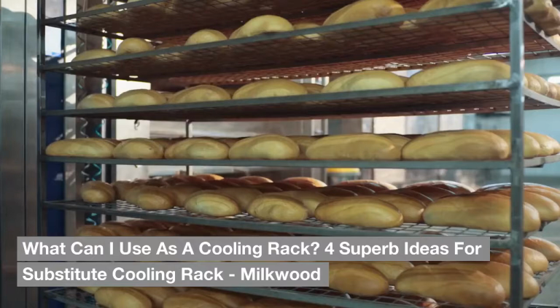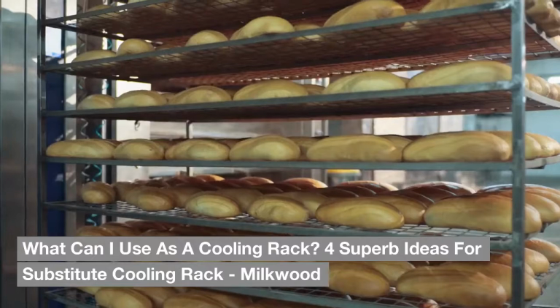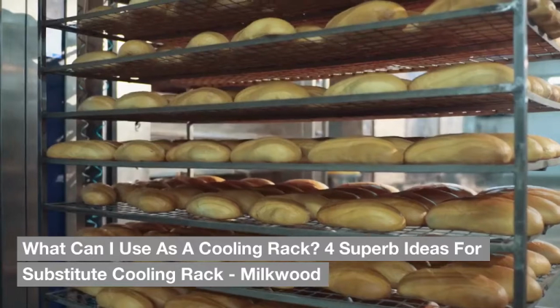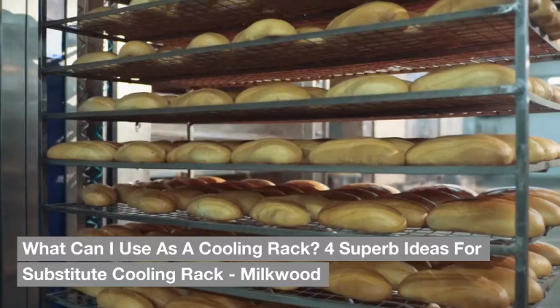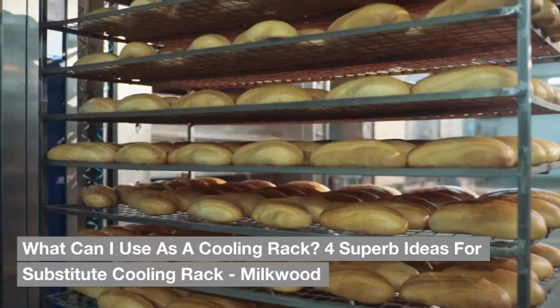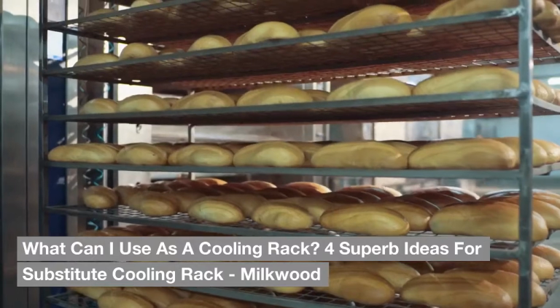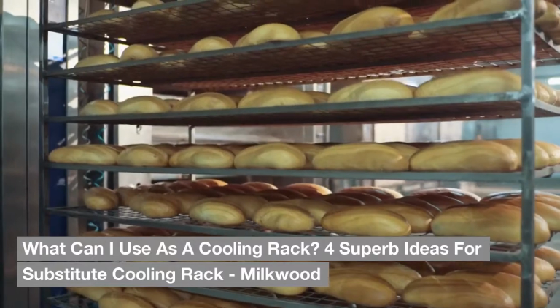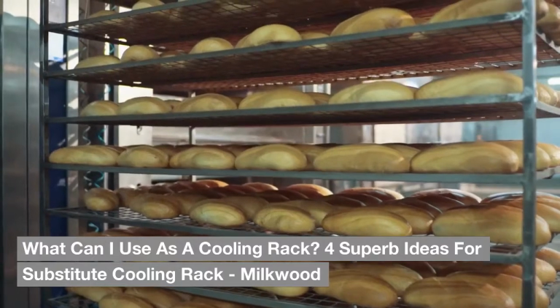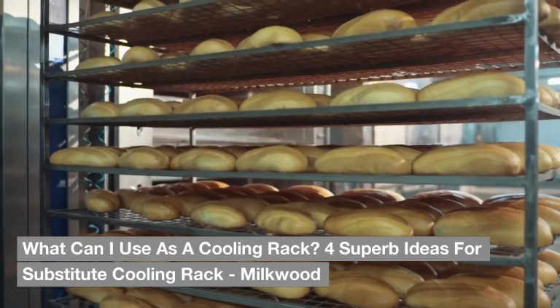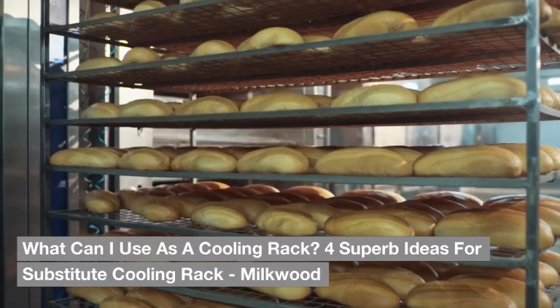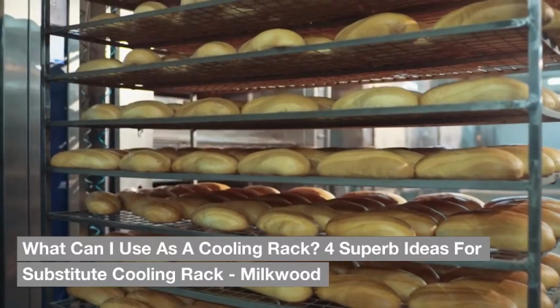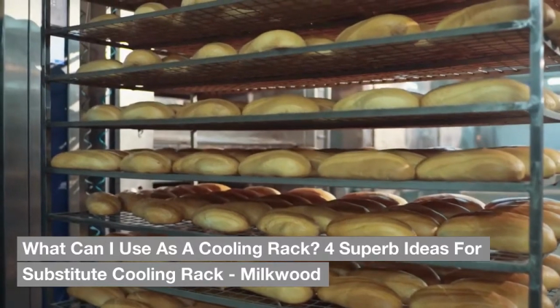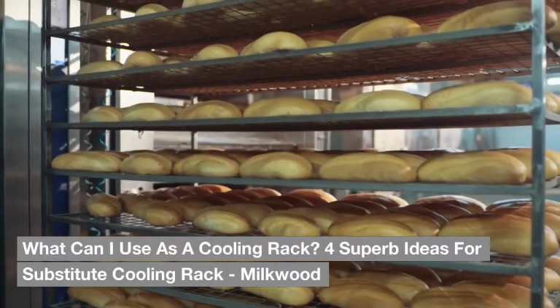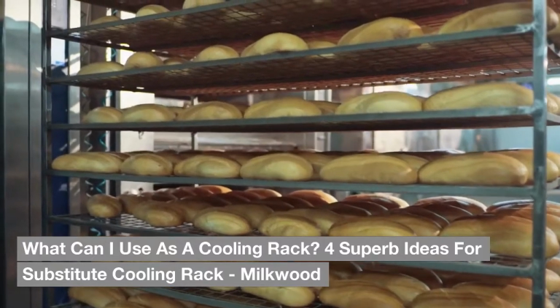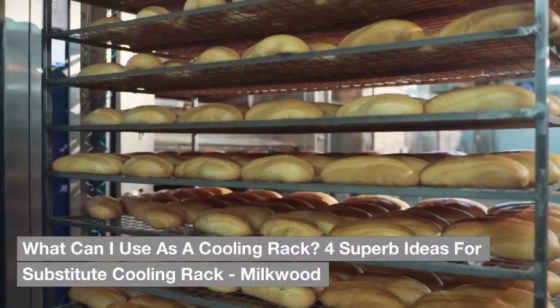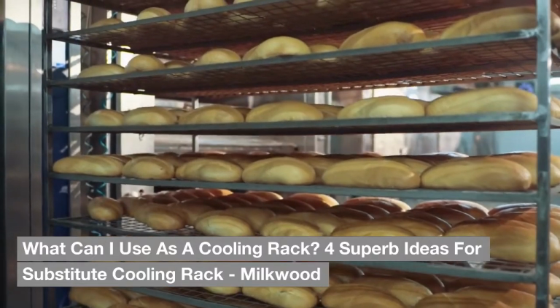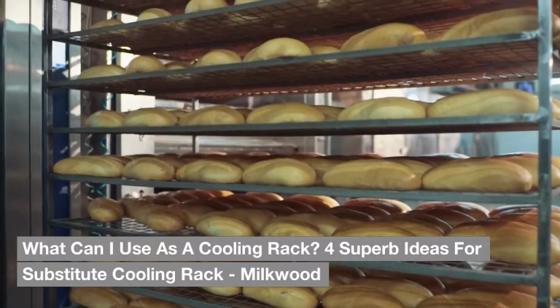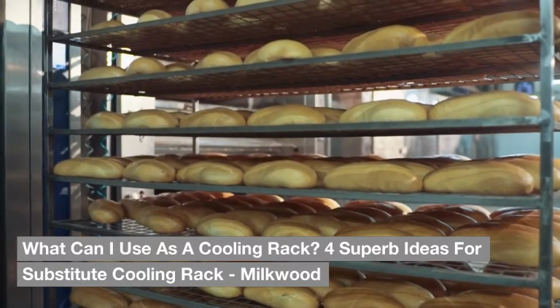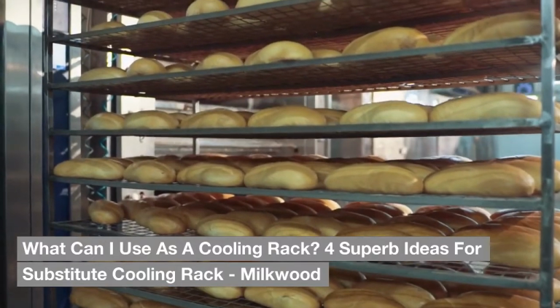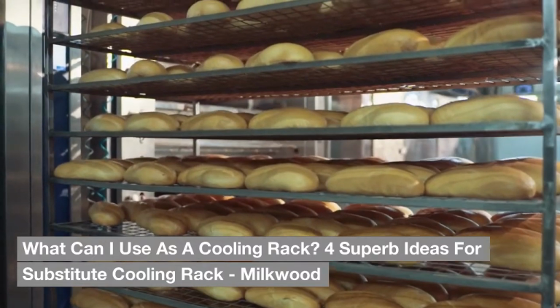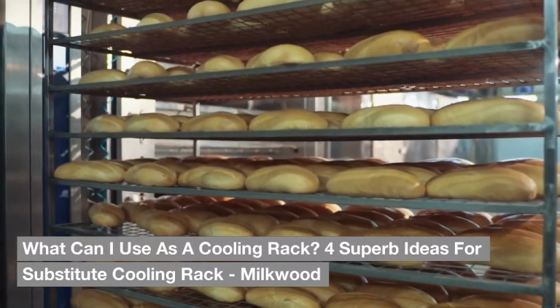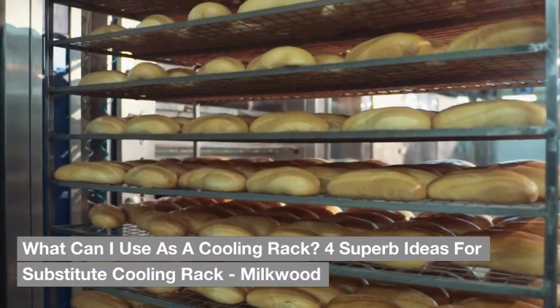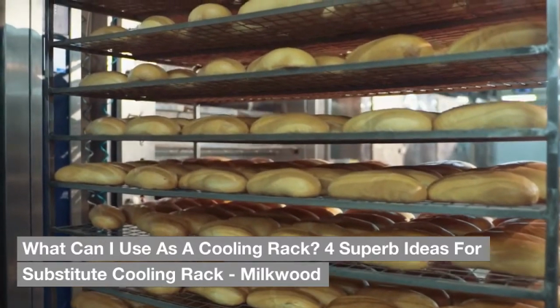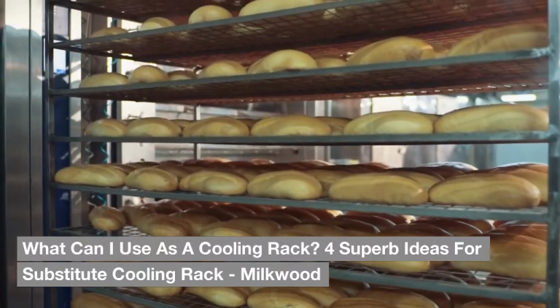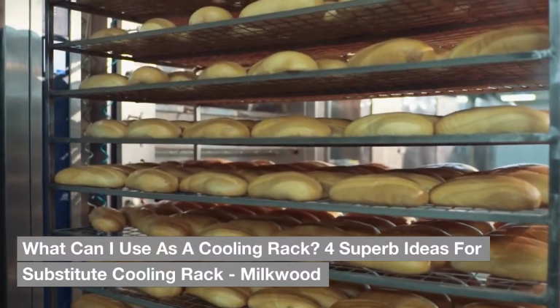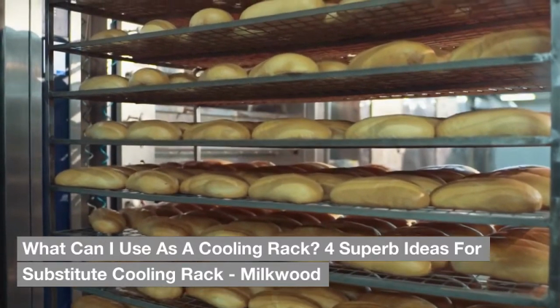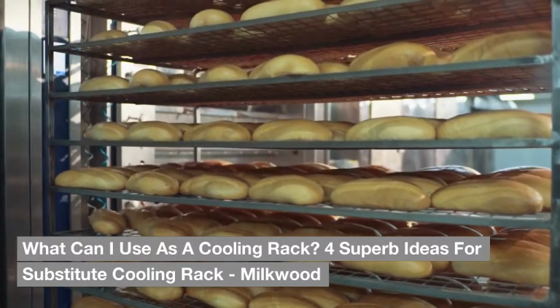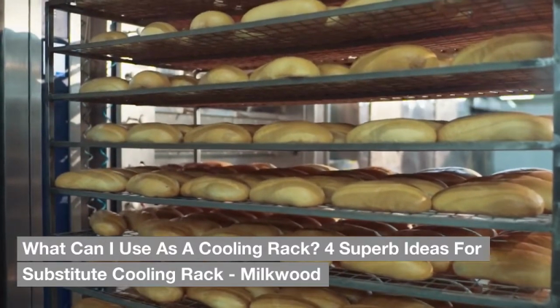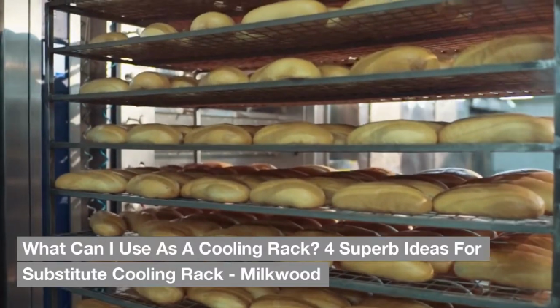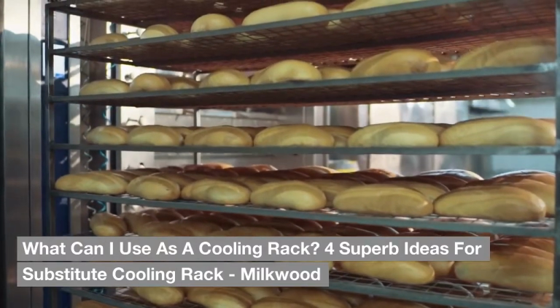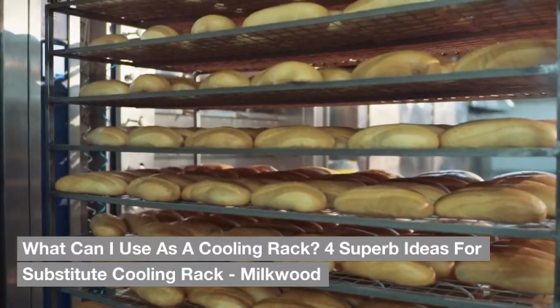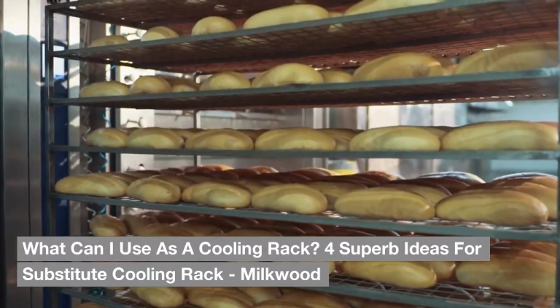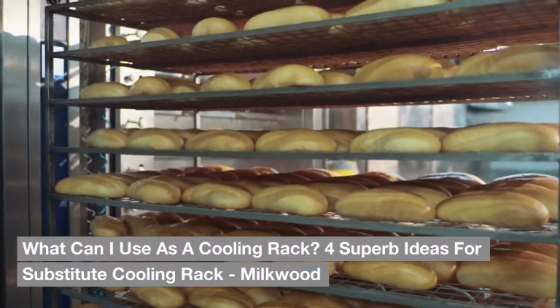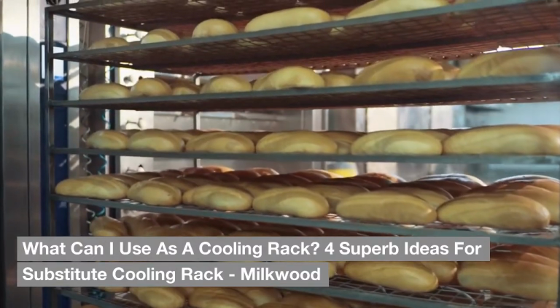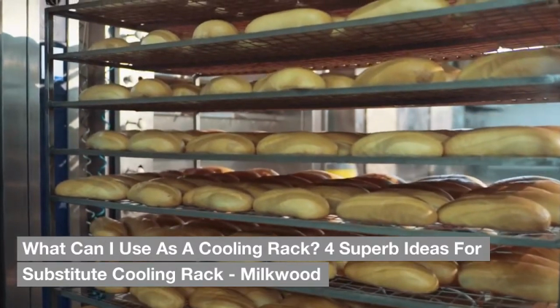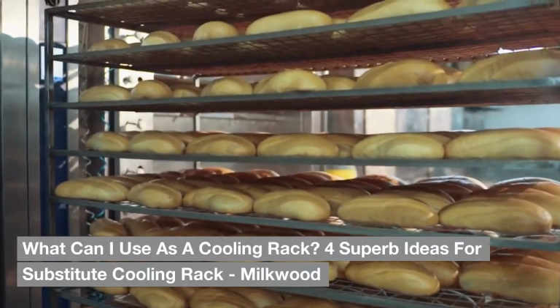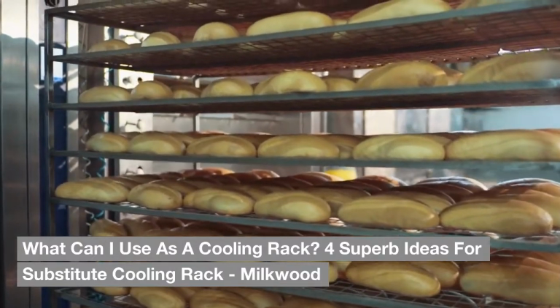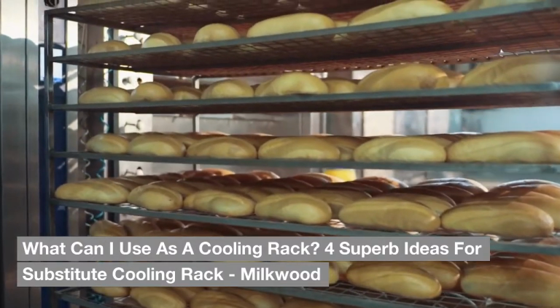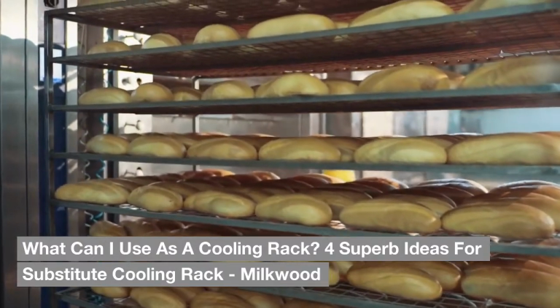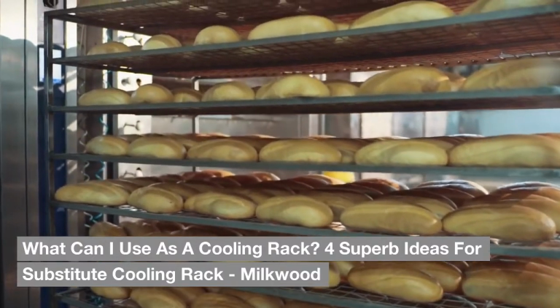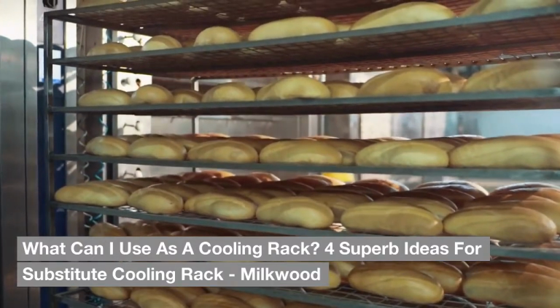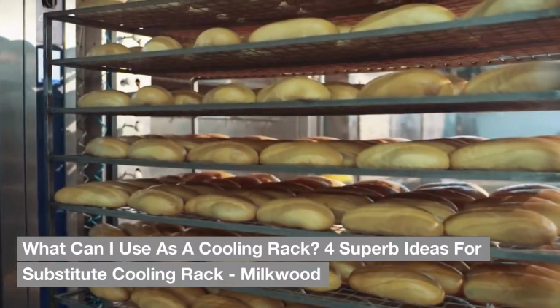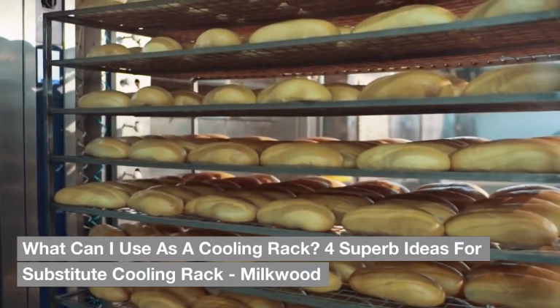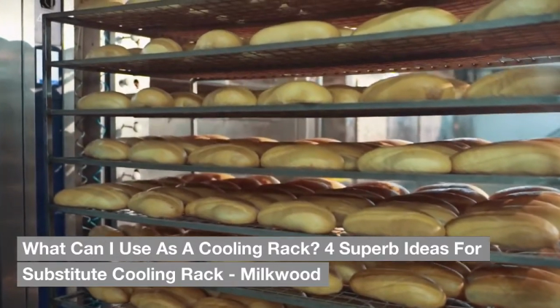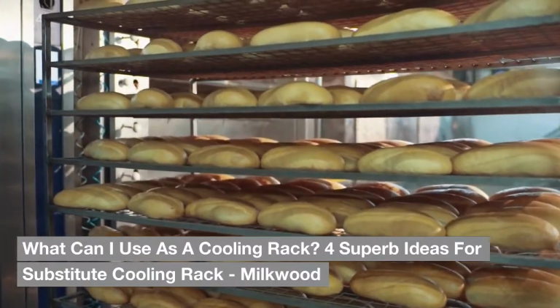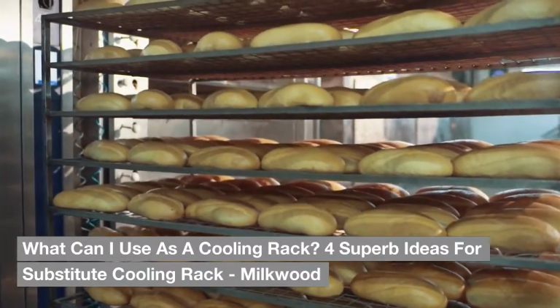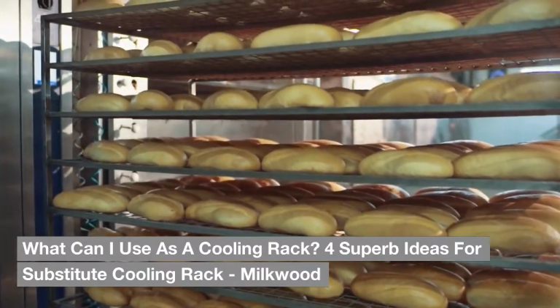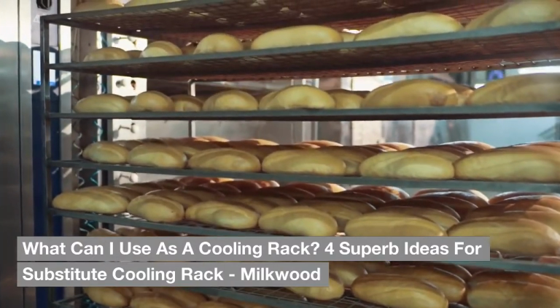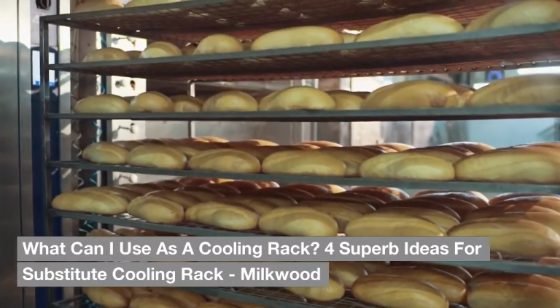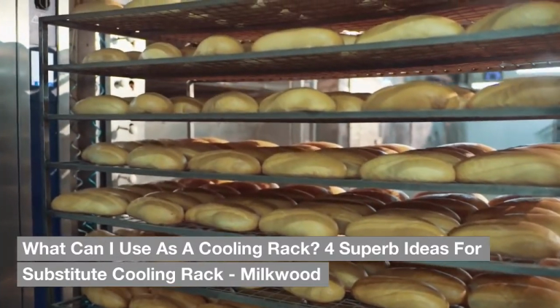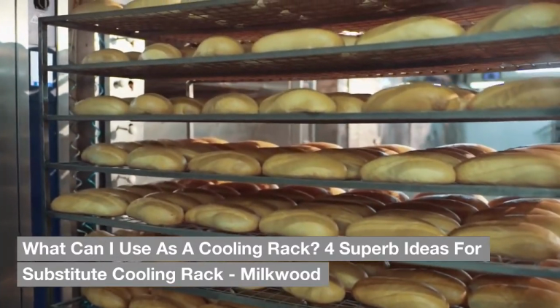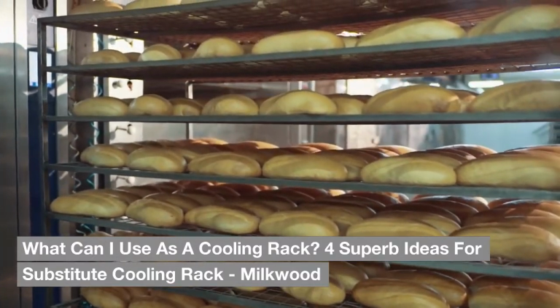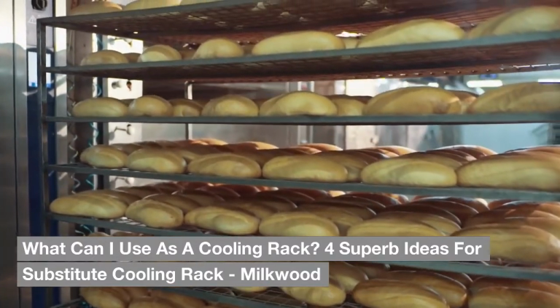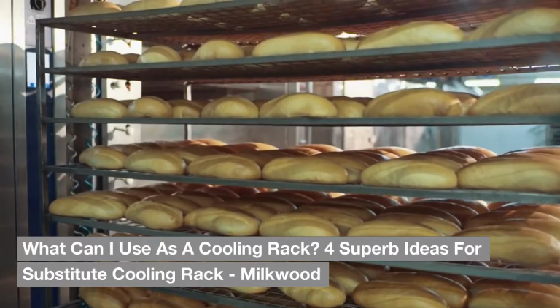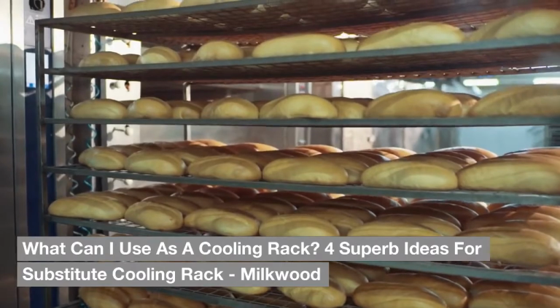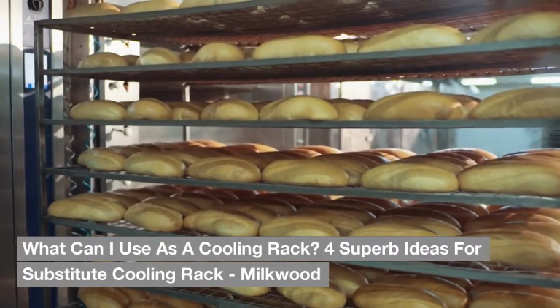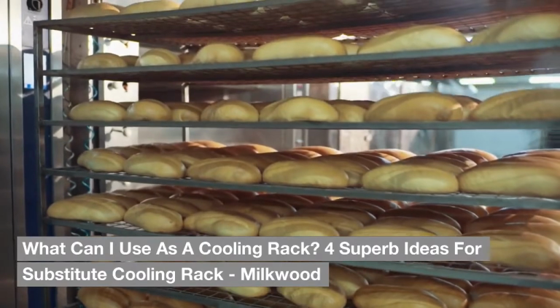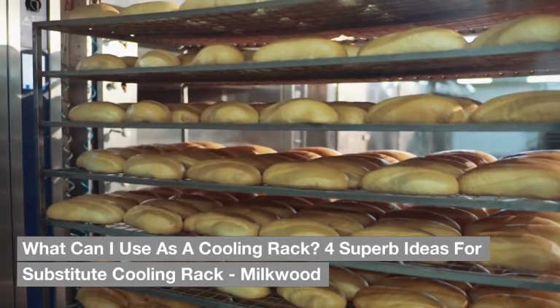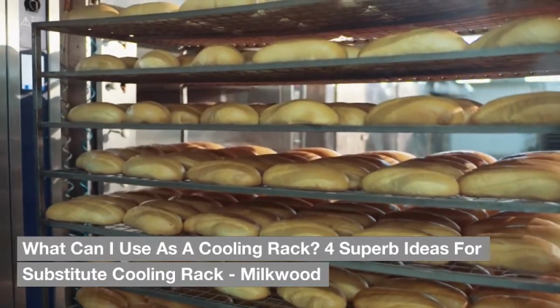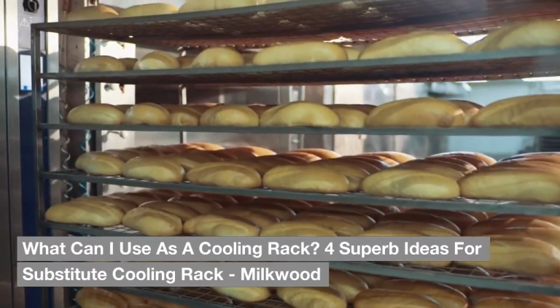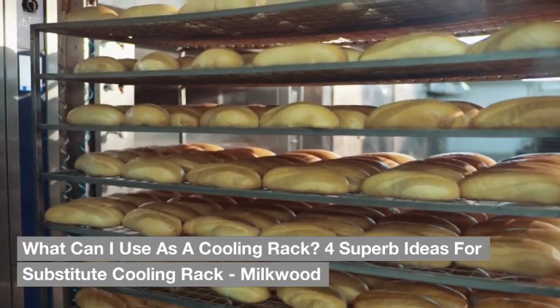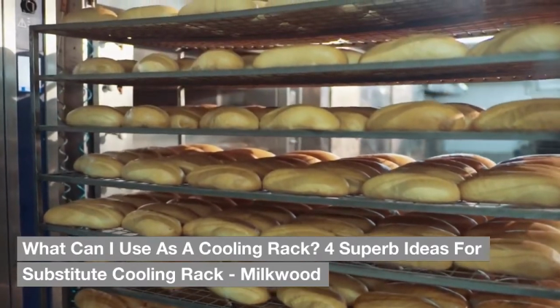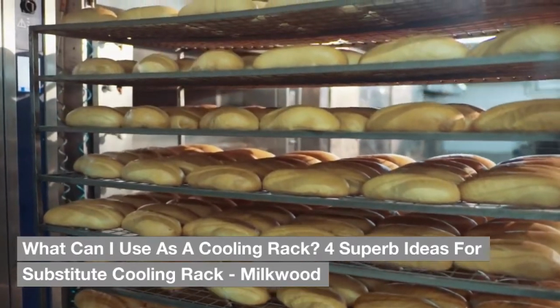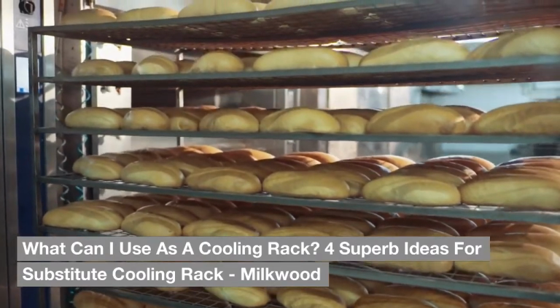What can I use as a cooling rack? Here are four superb ideas for a substitute cooling rack.